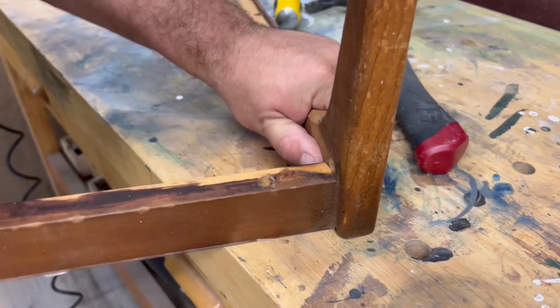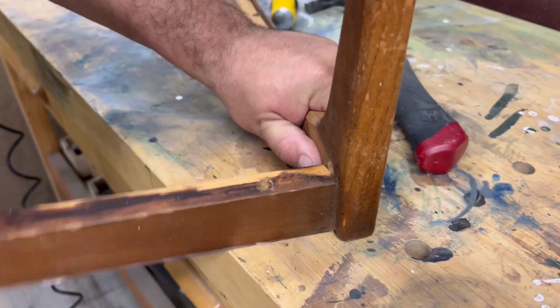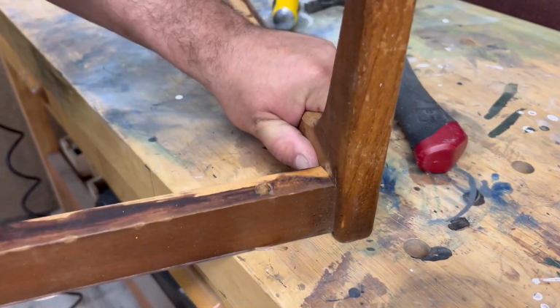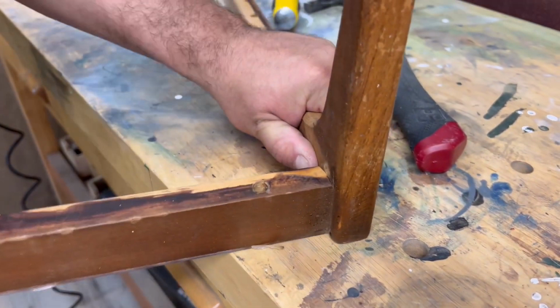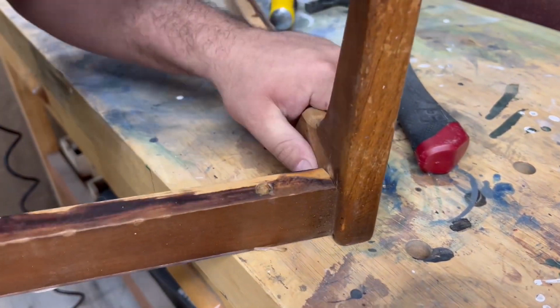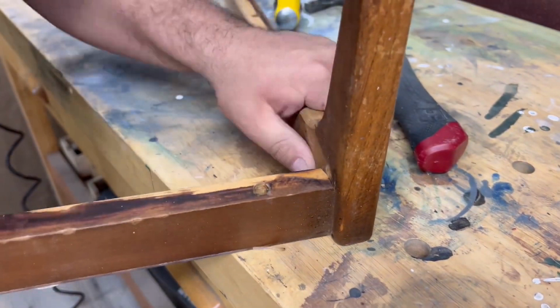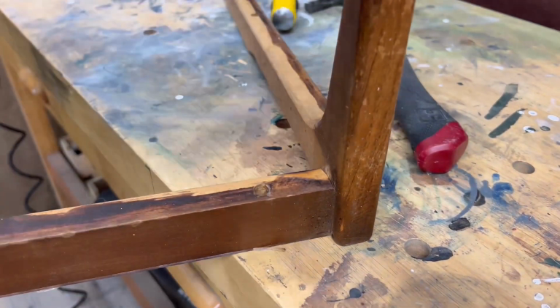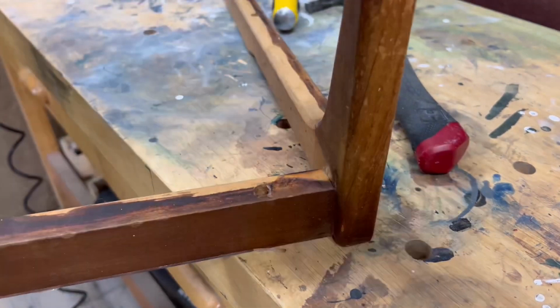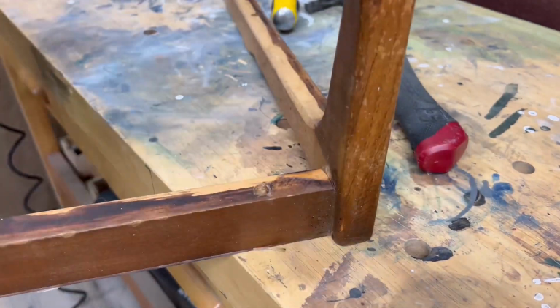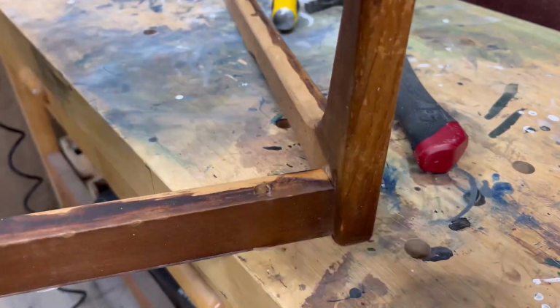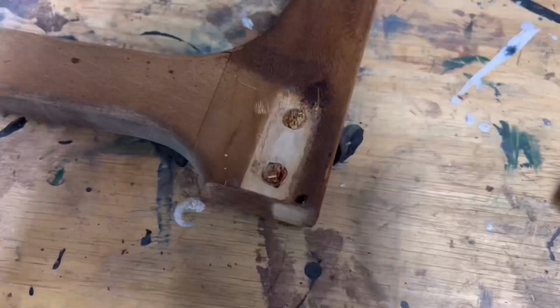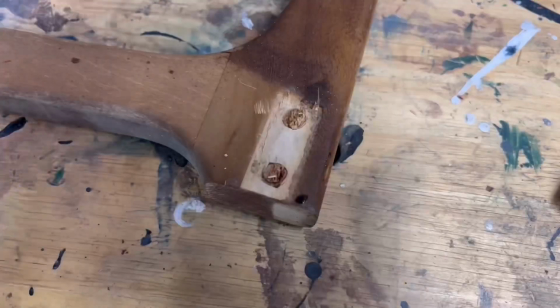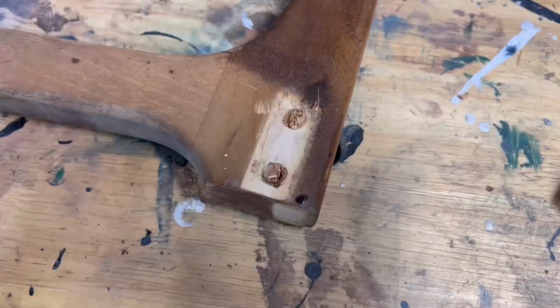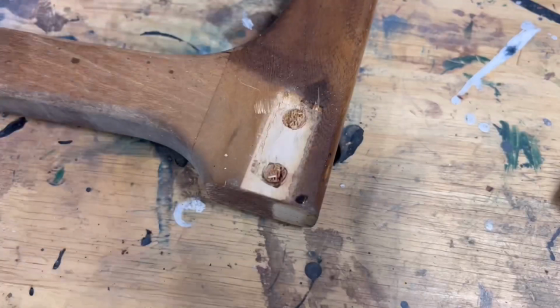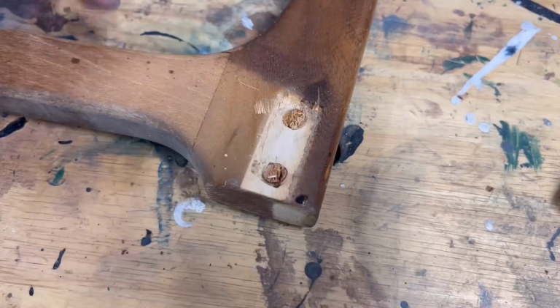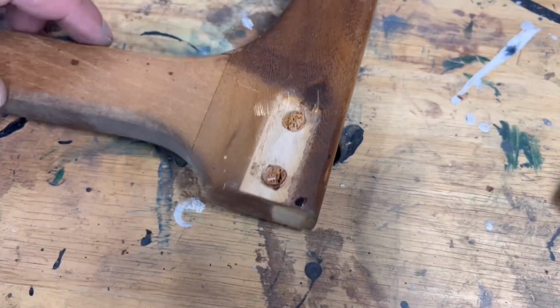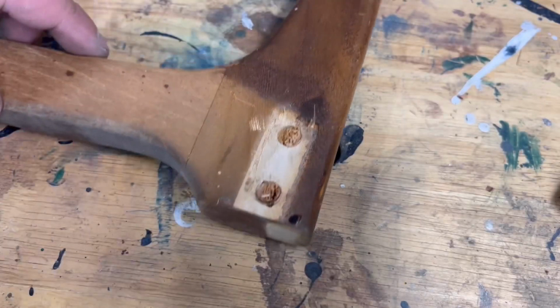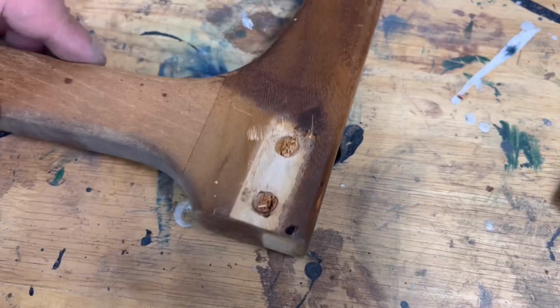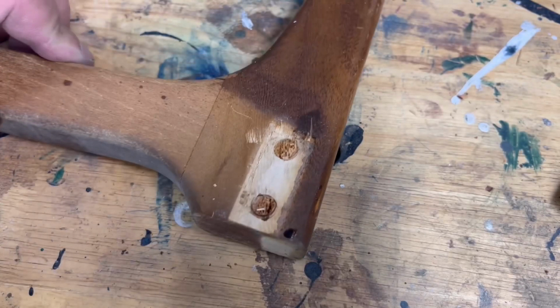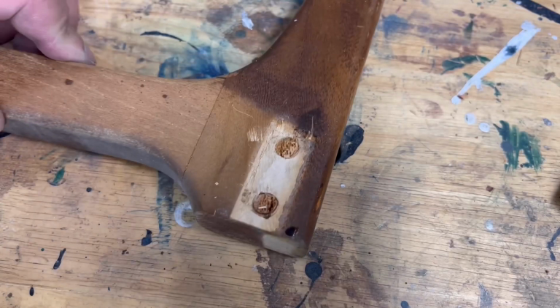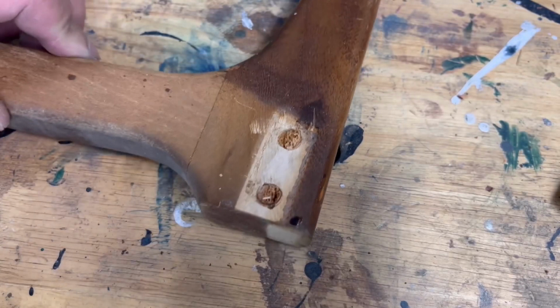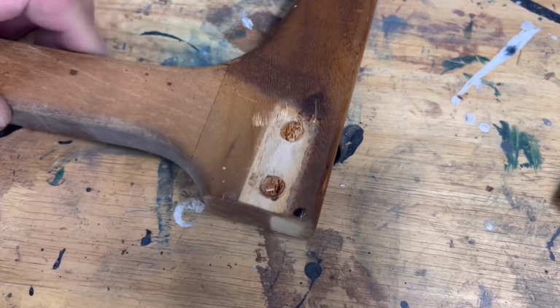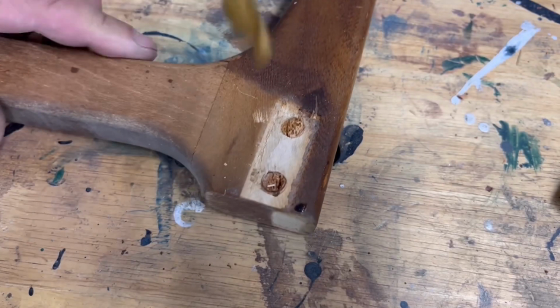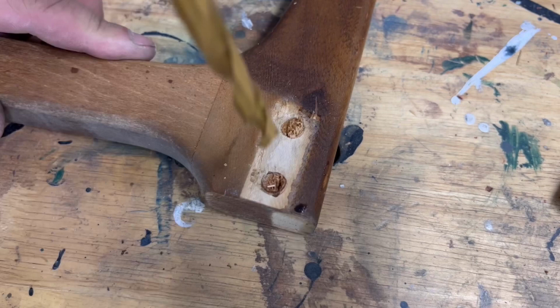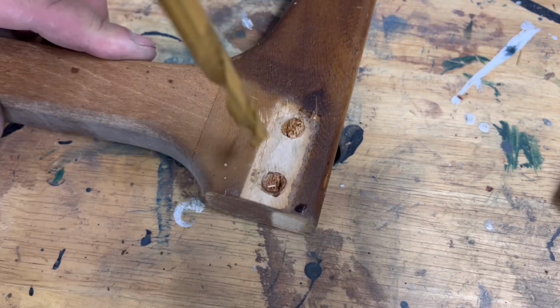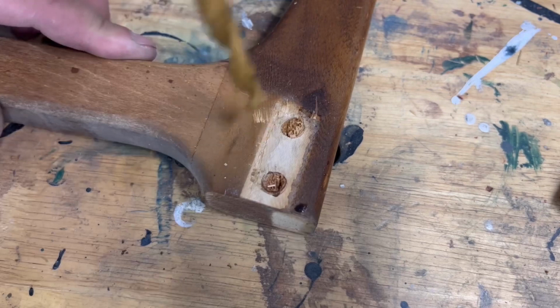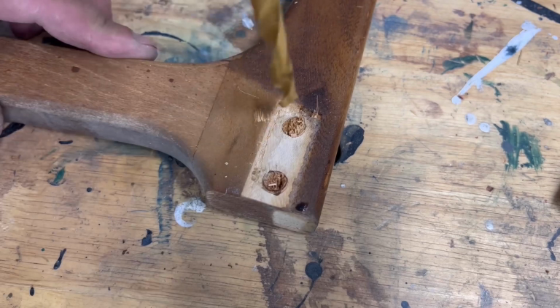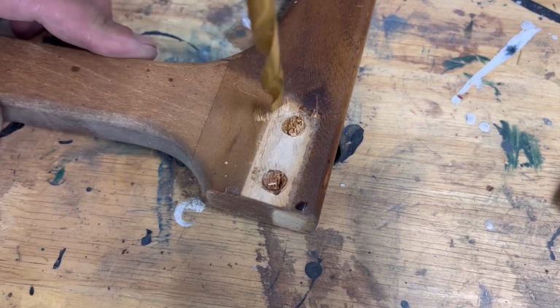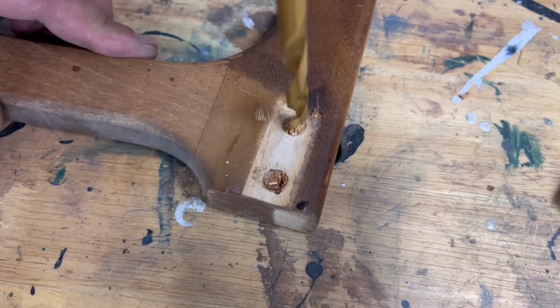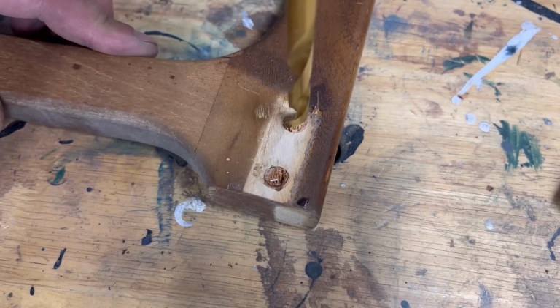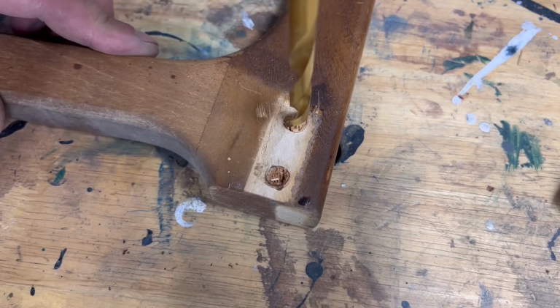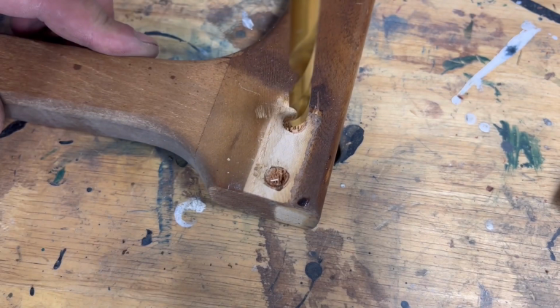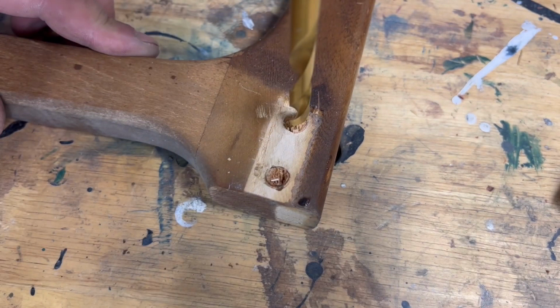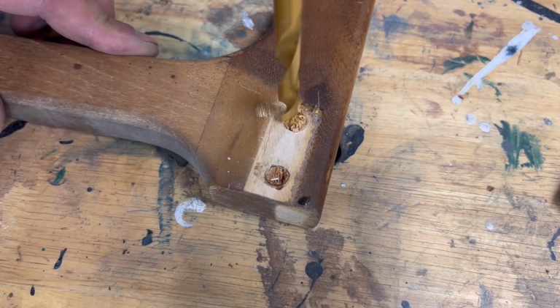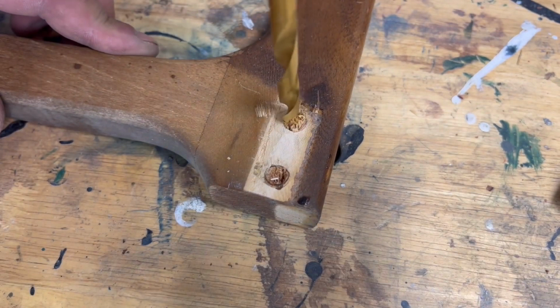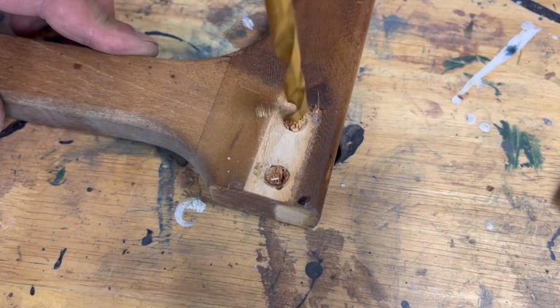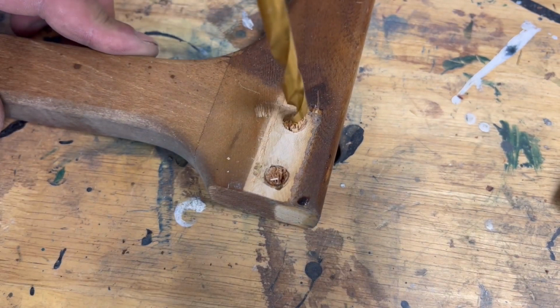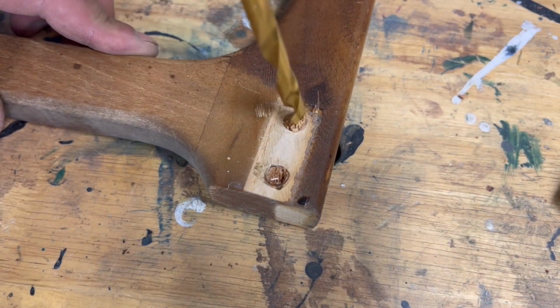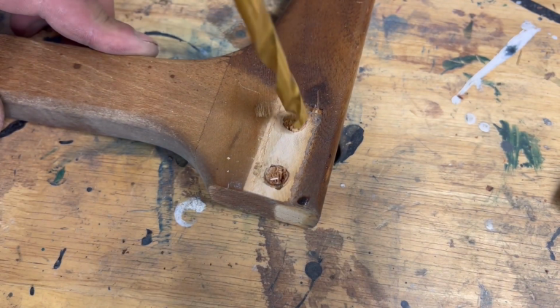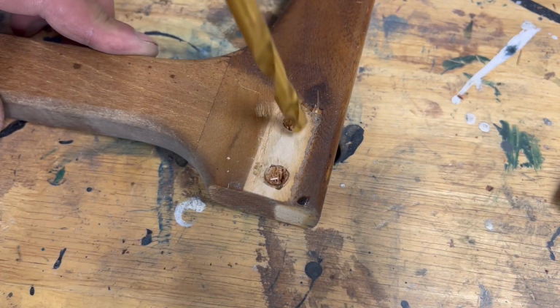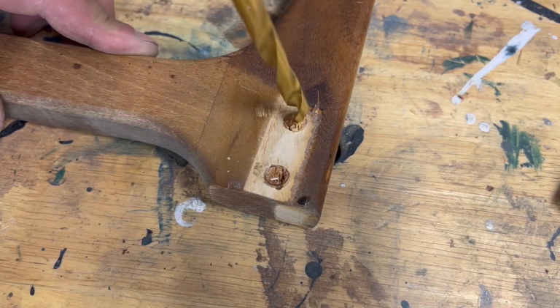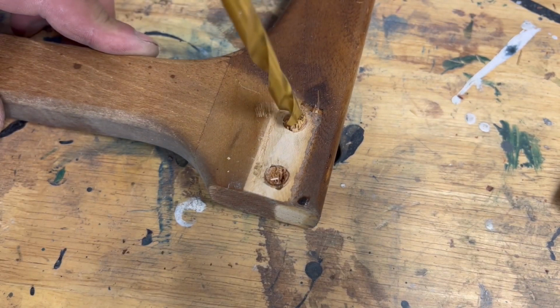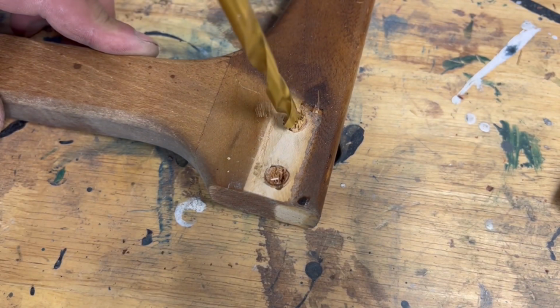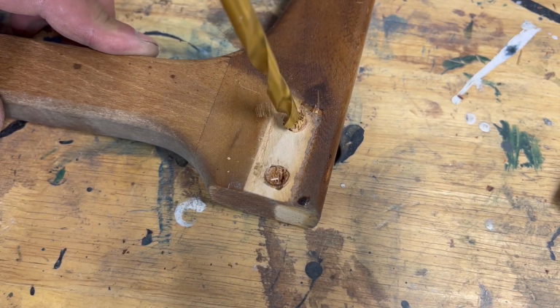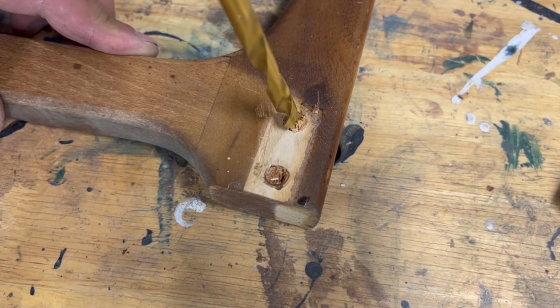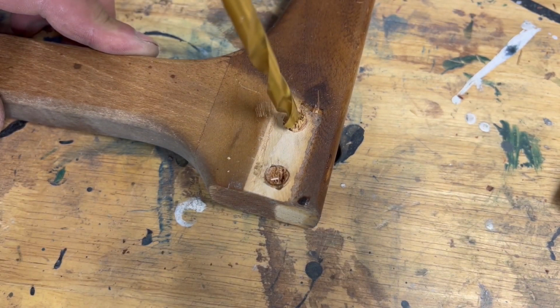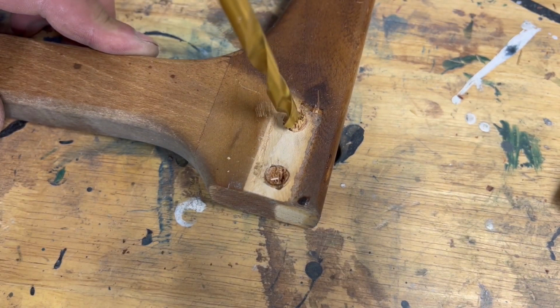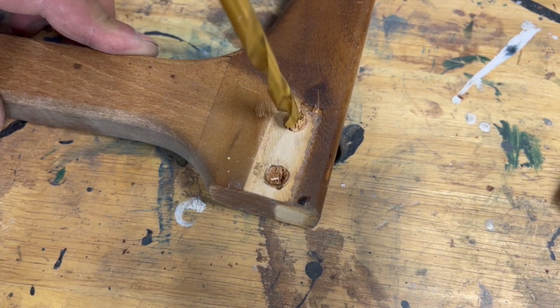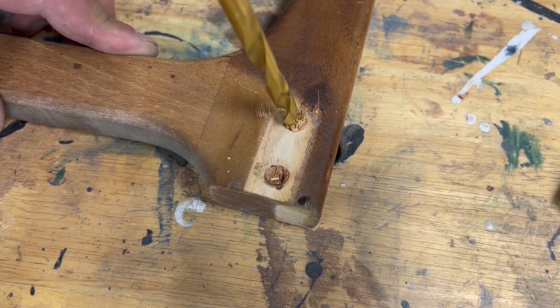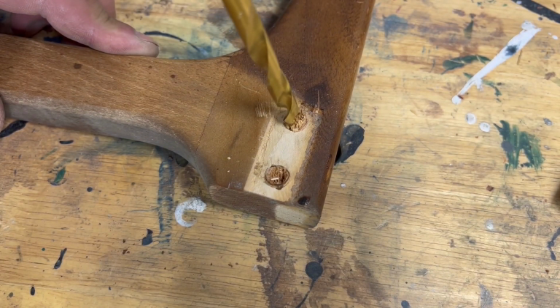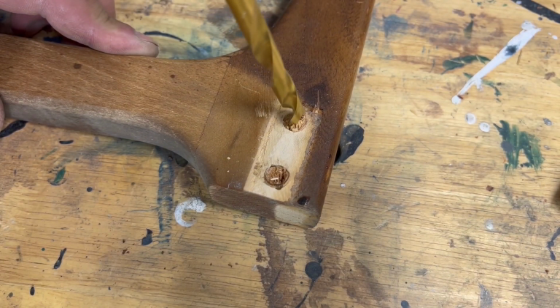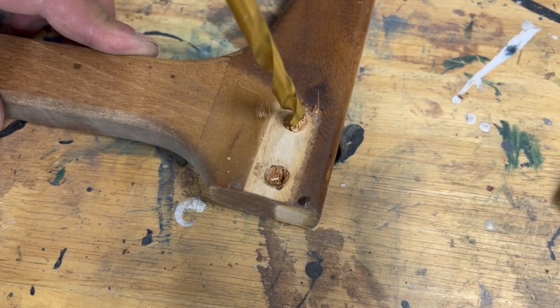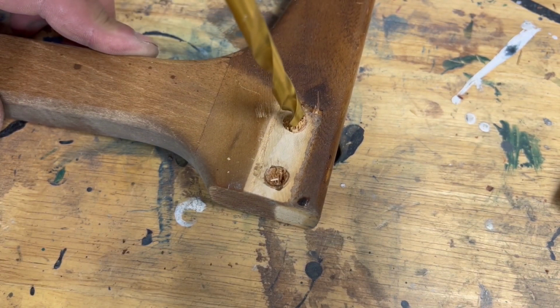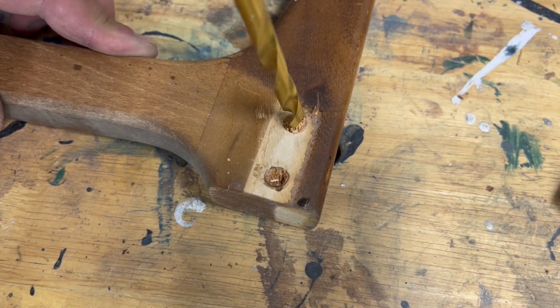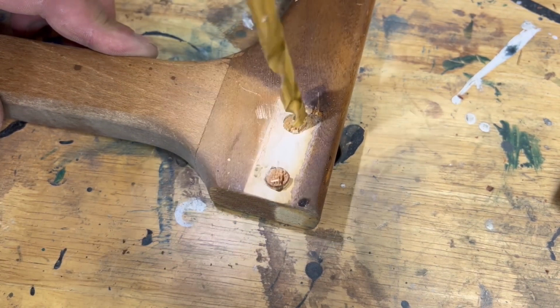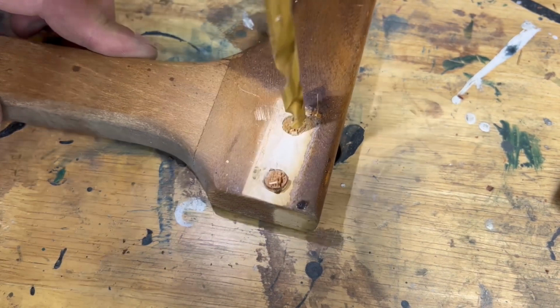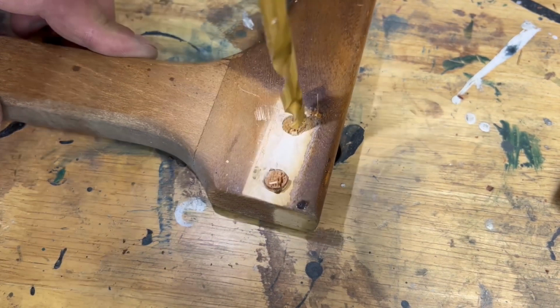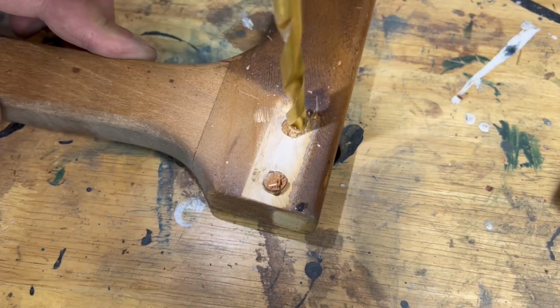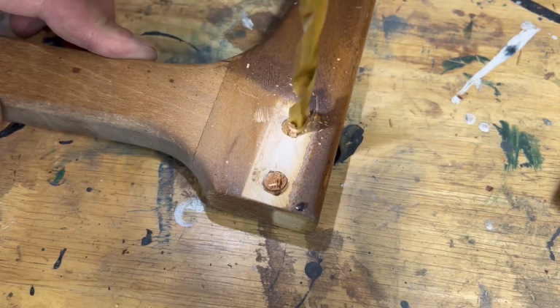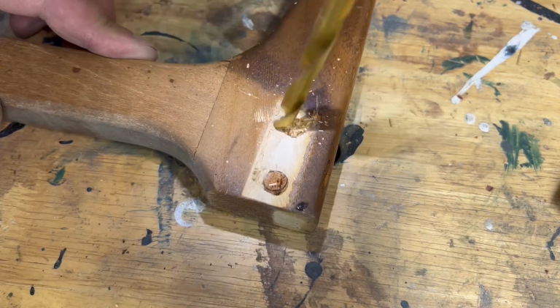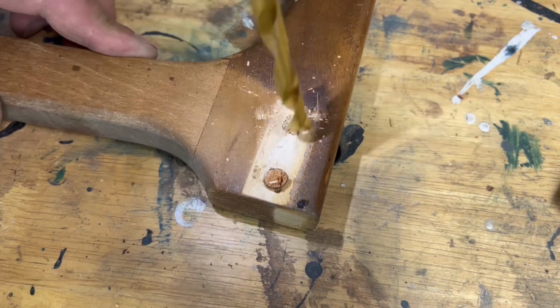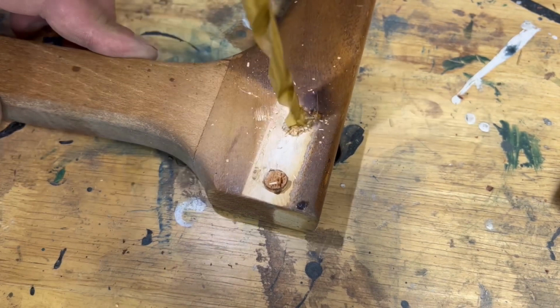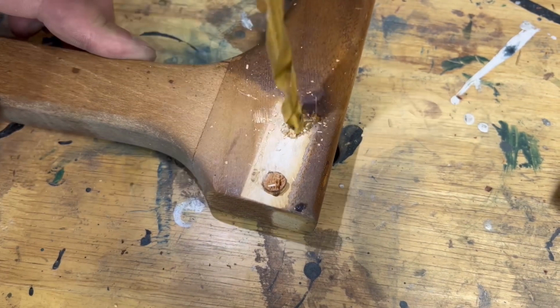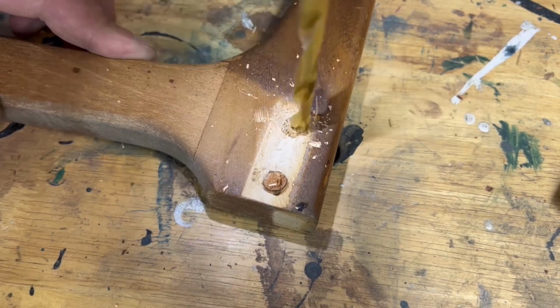After removing the damaged stretcher, the dowels broke off, so I'm going to hand drill those out and re-glue in some new dowels so I can join everything back together.